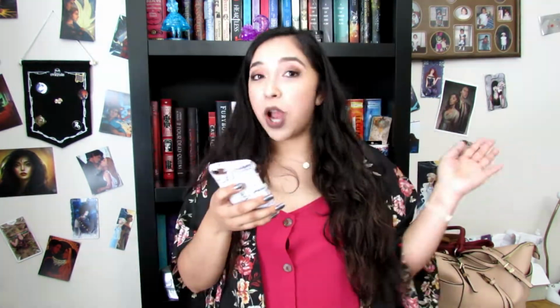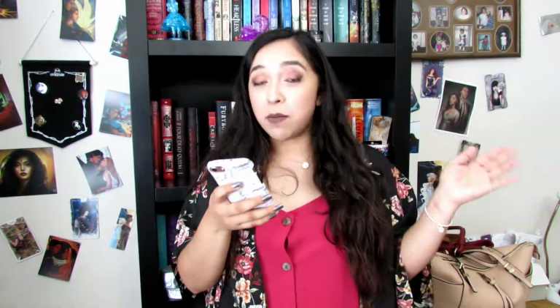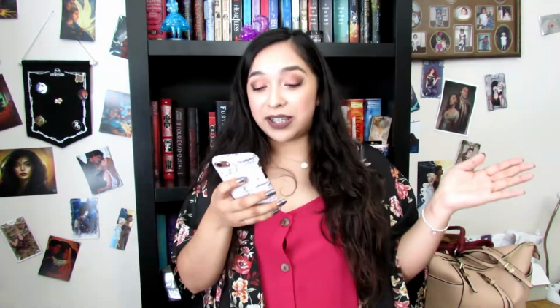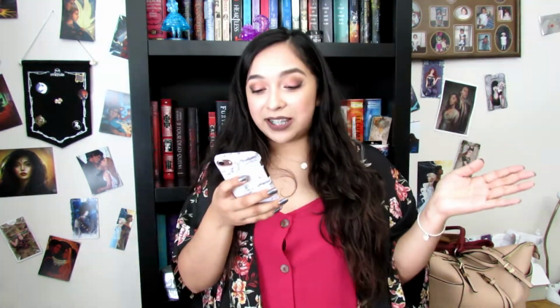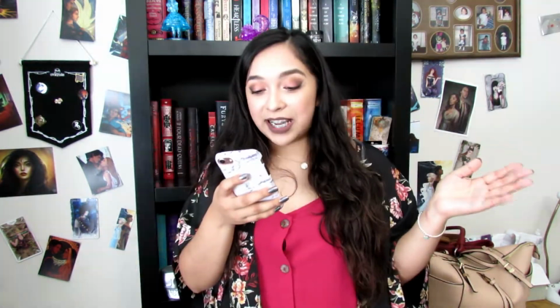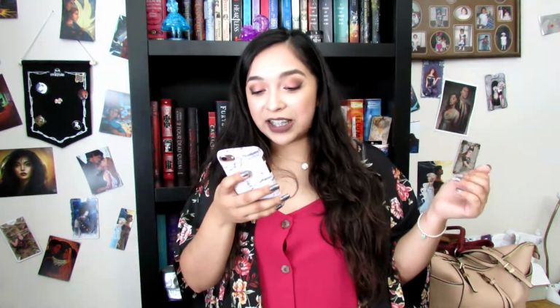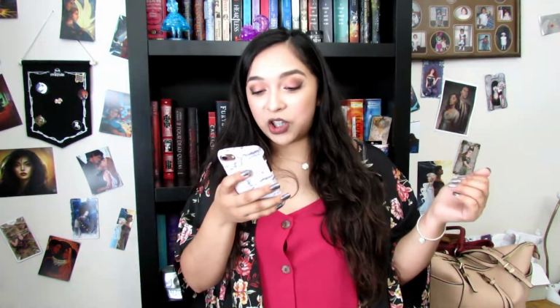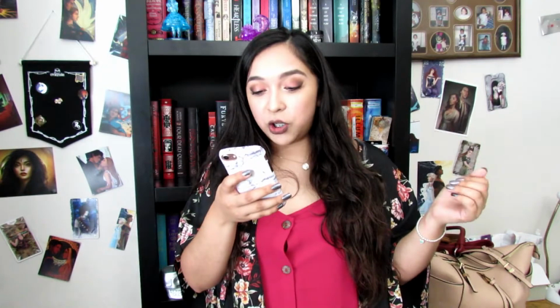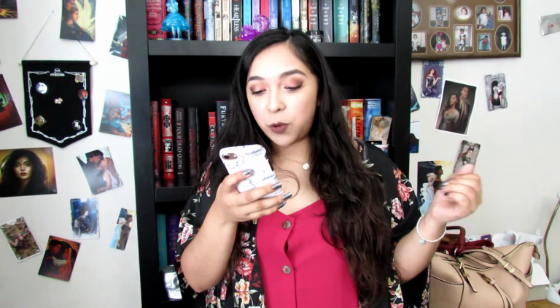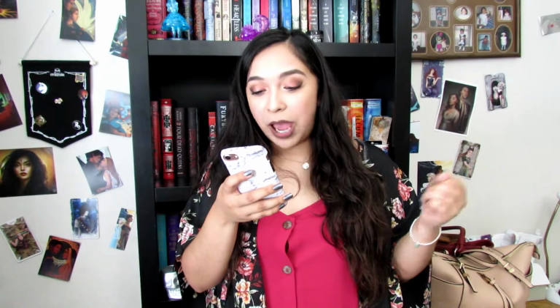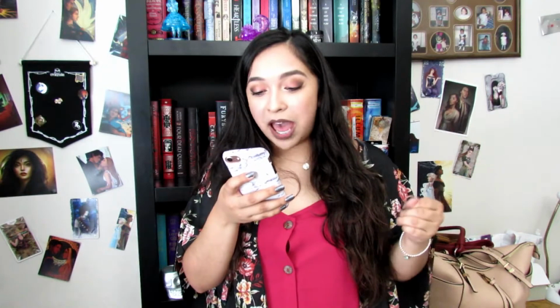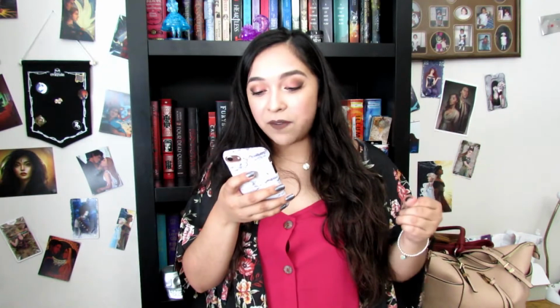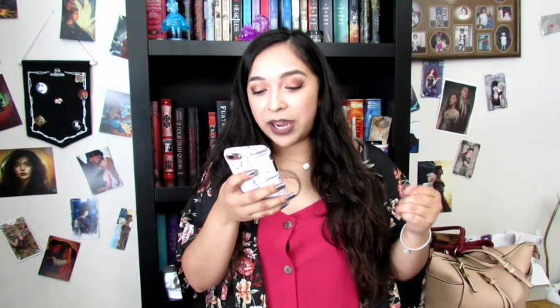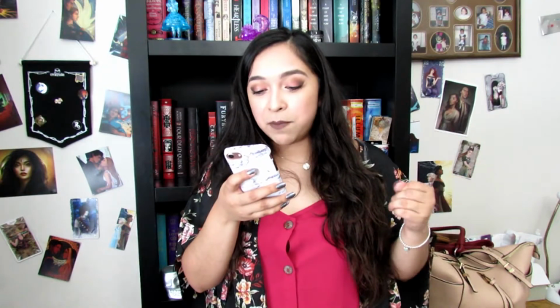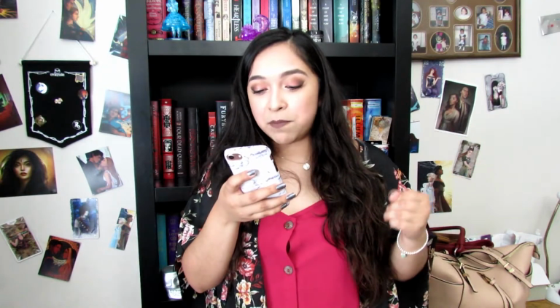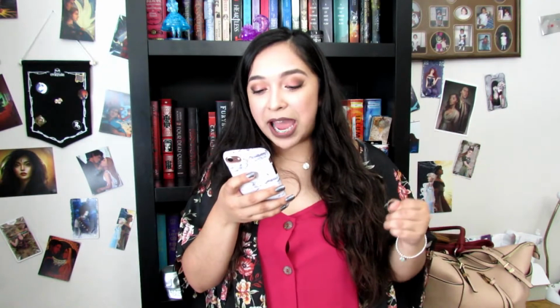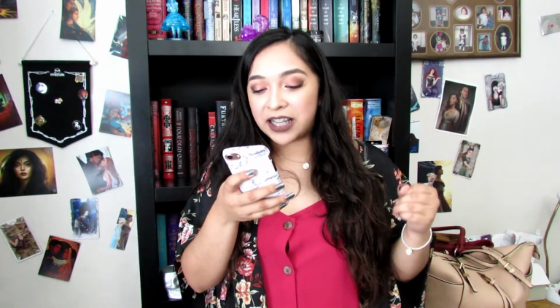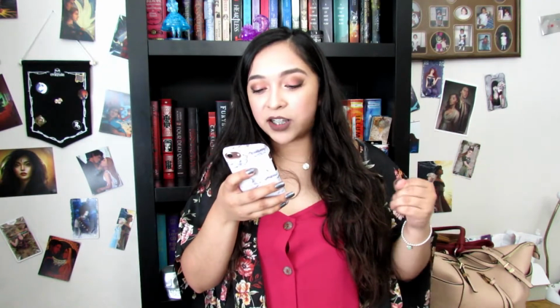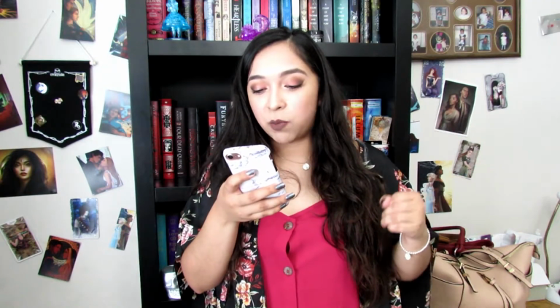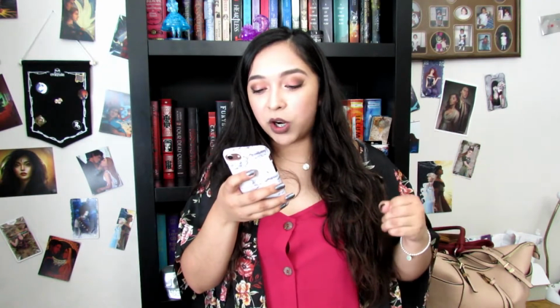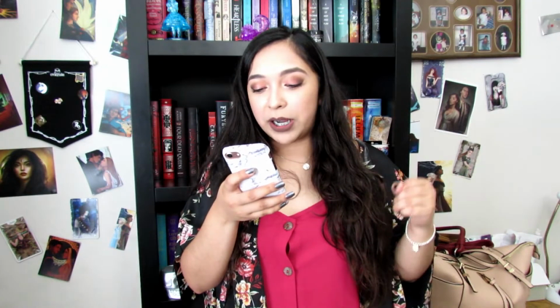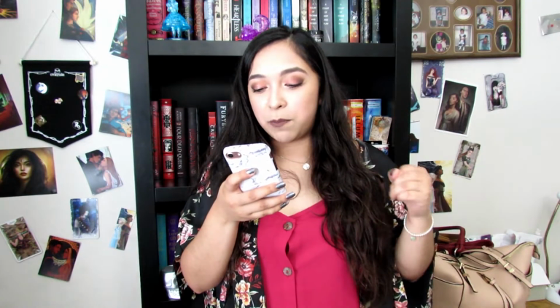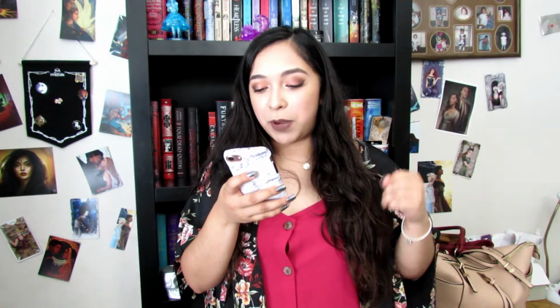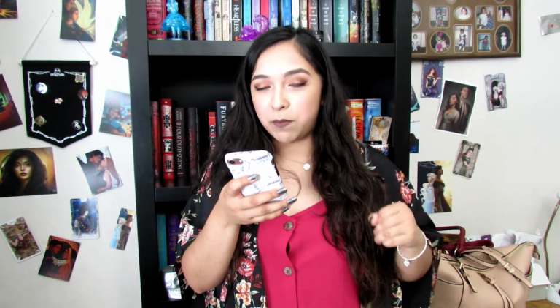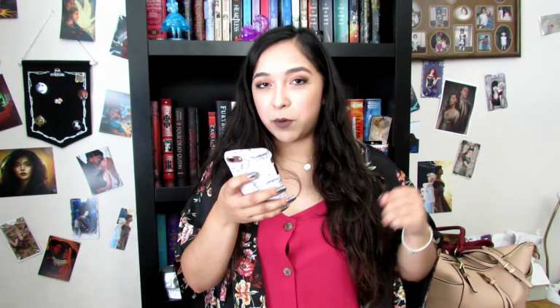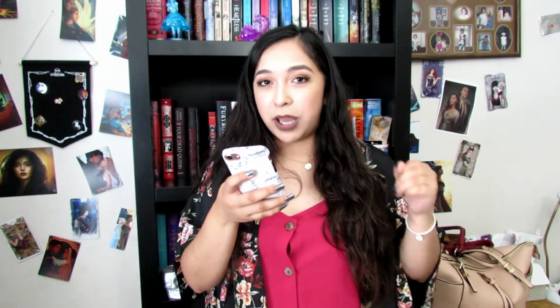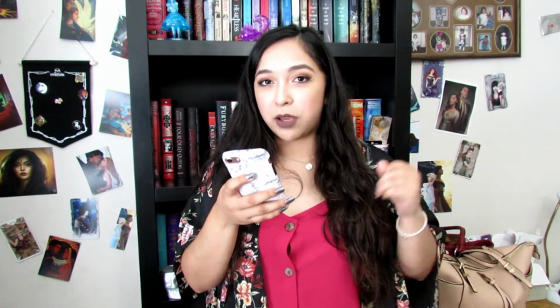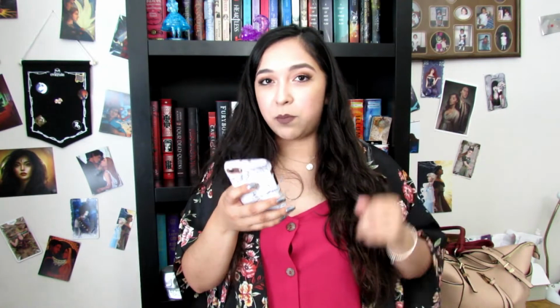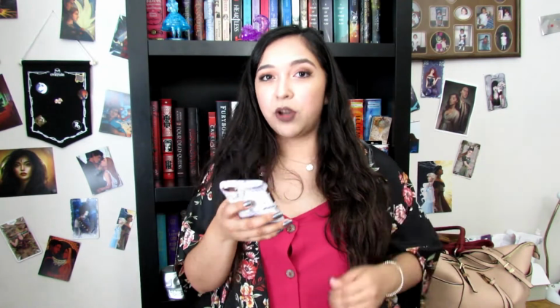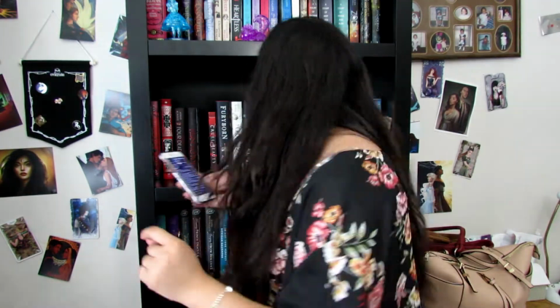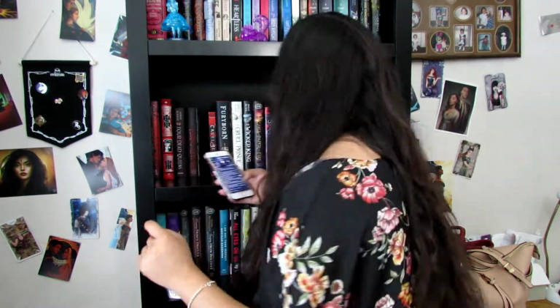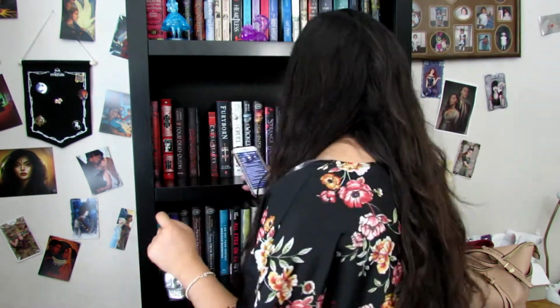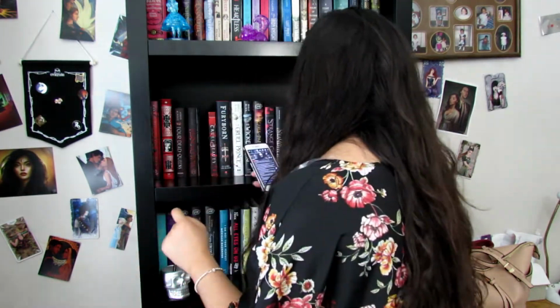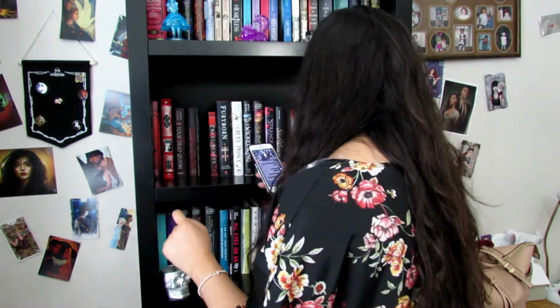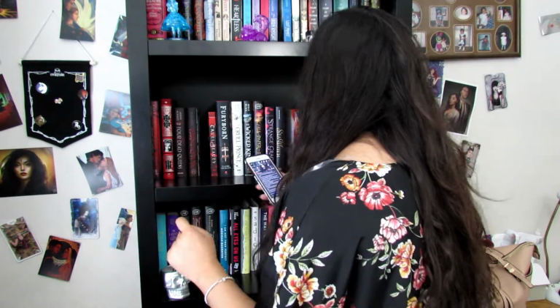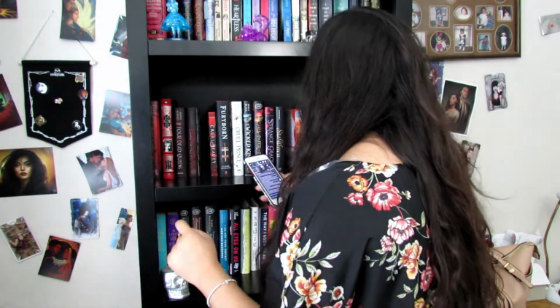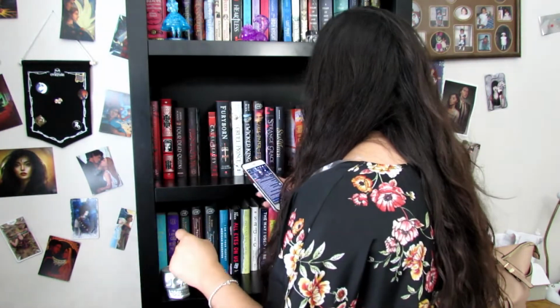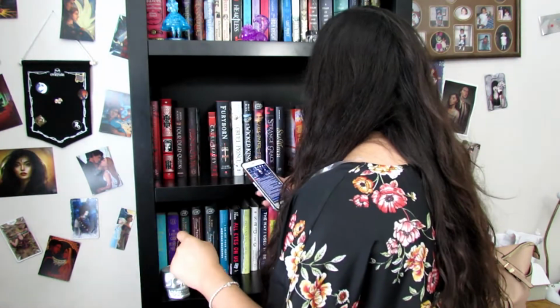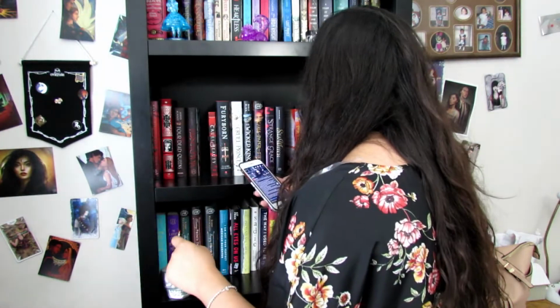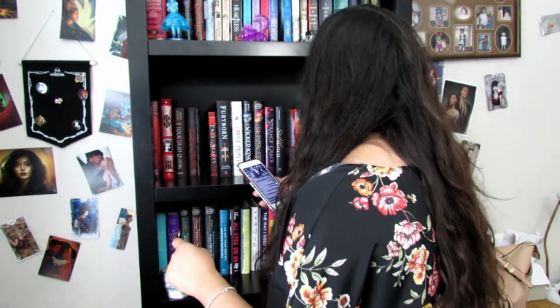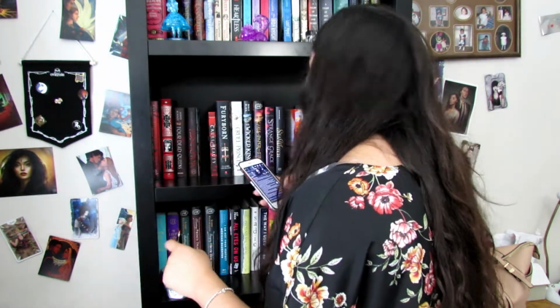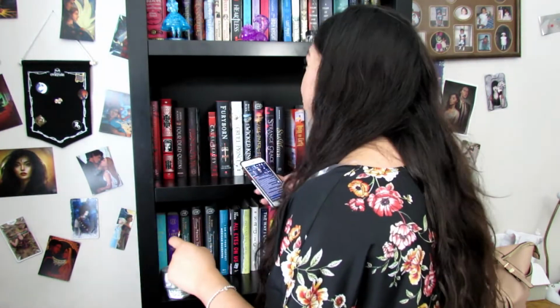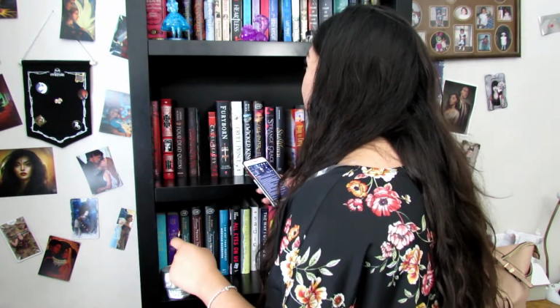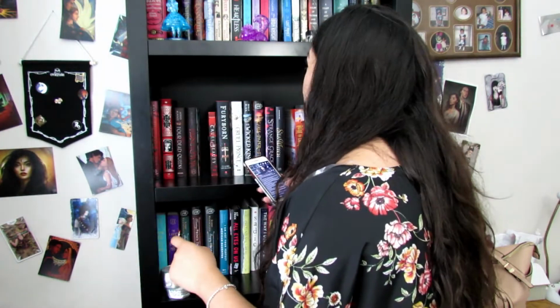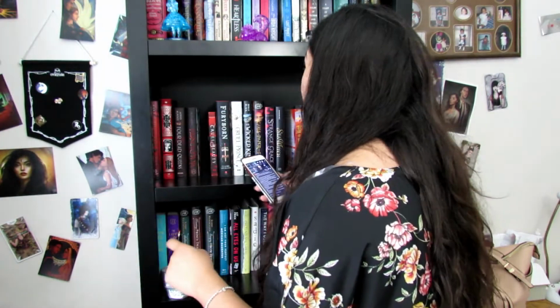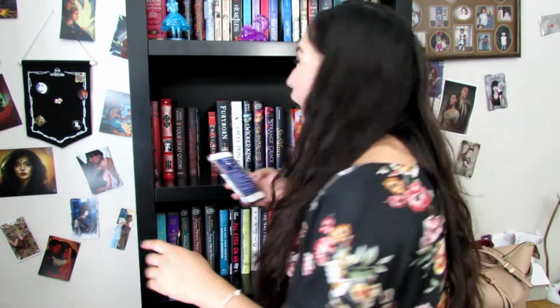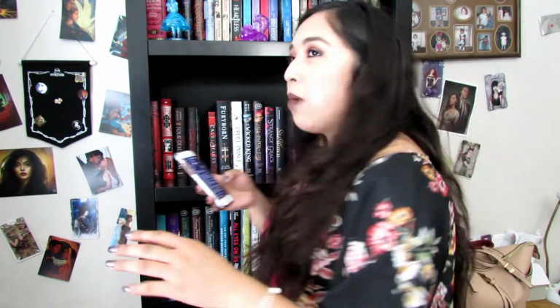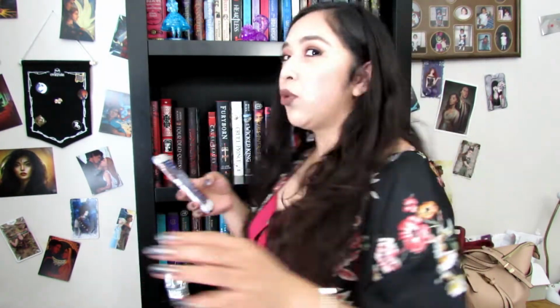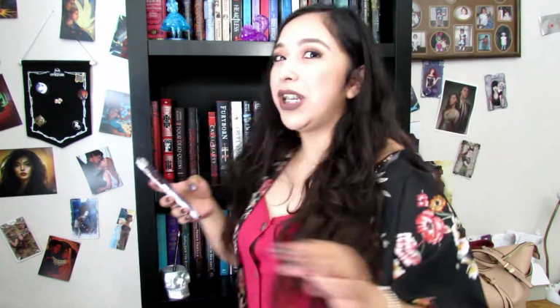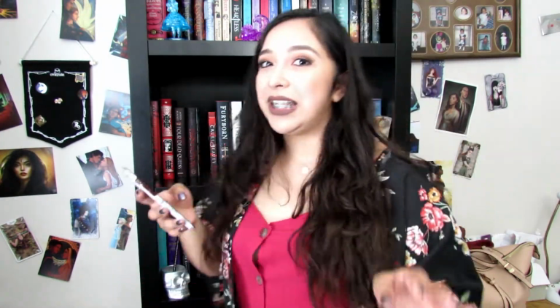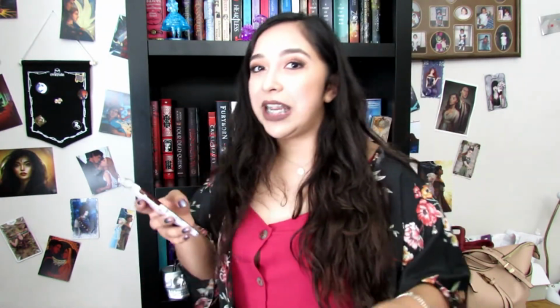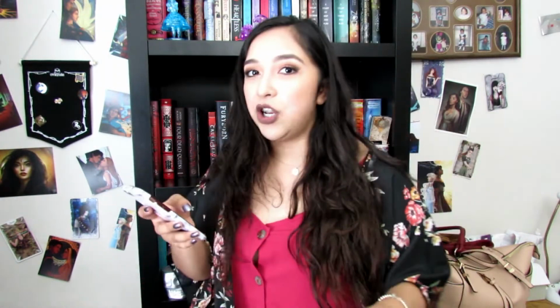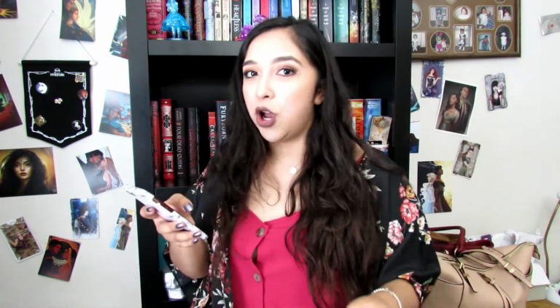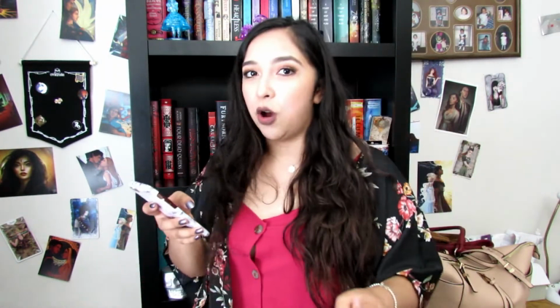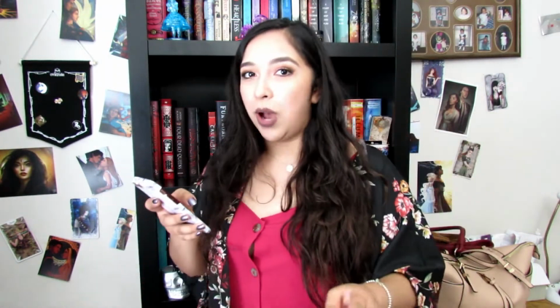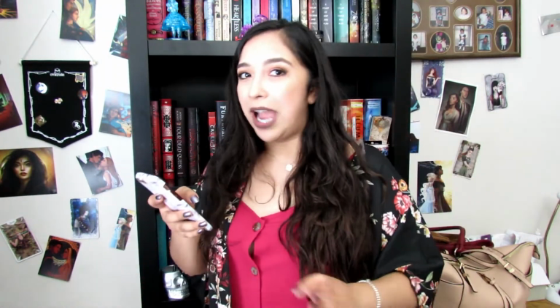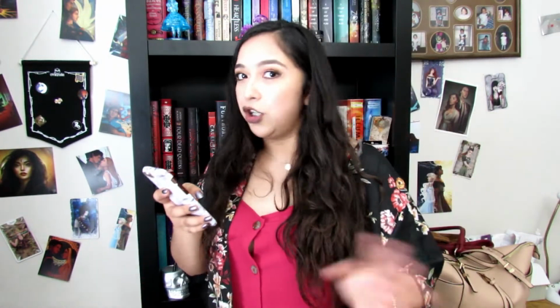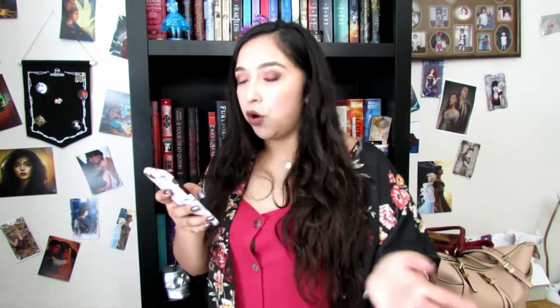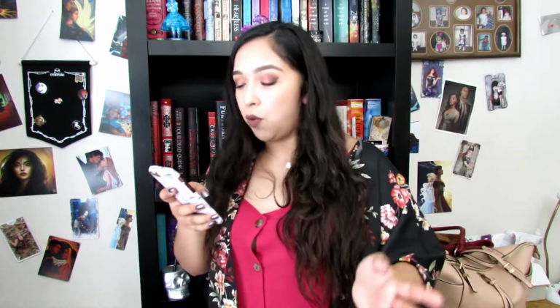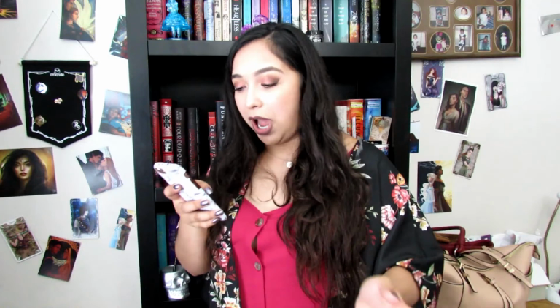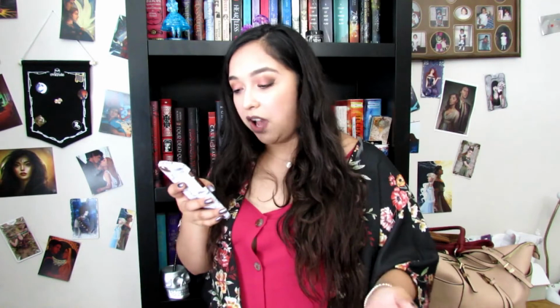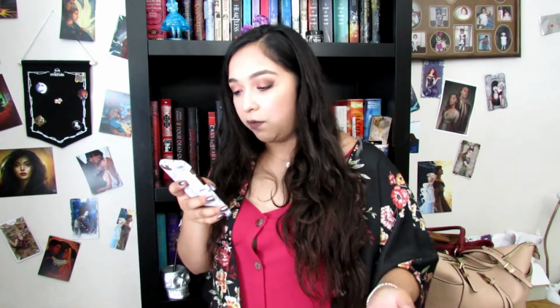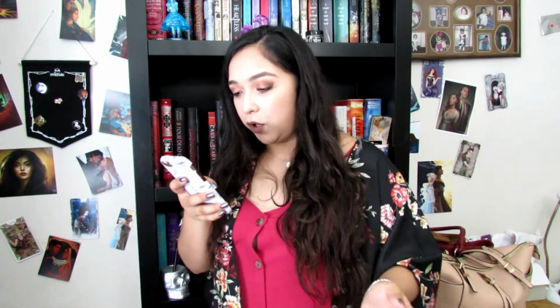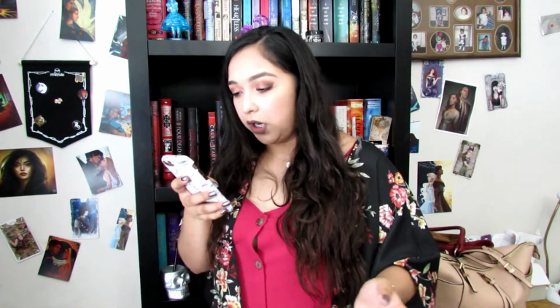Prompt six: do you have a mass market paperback book? I'm gonna say no, I don't have one.